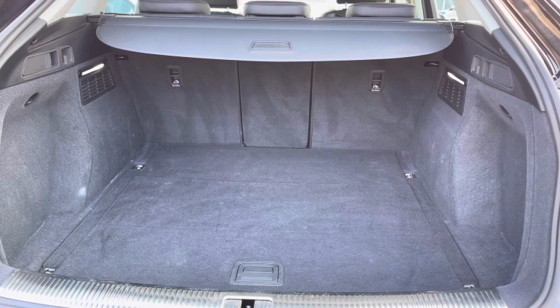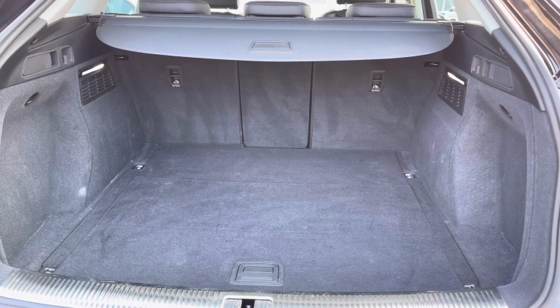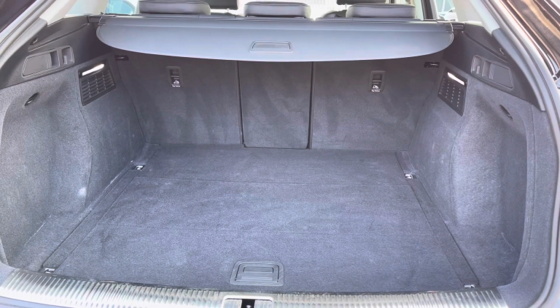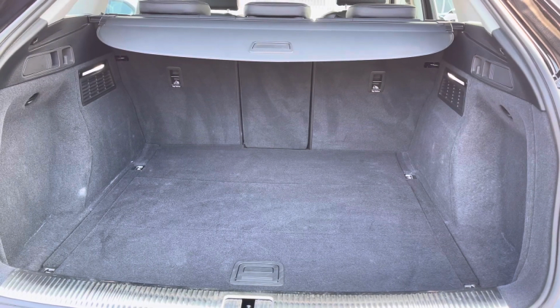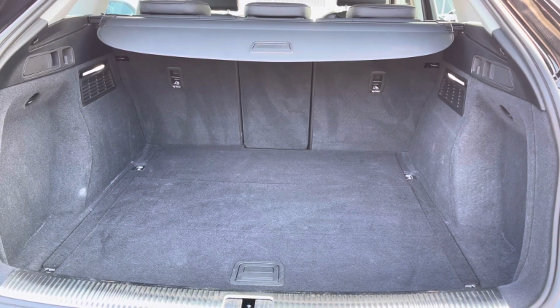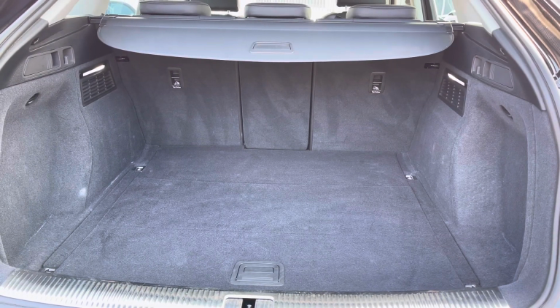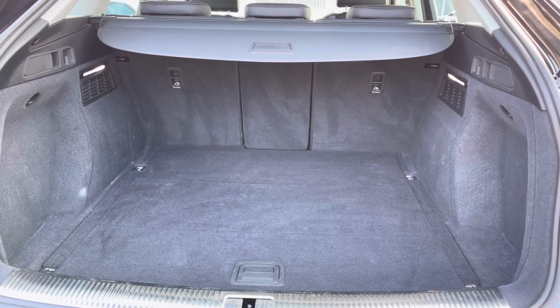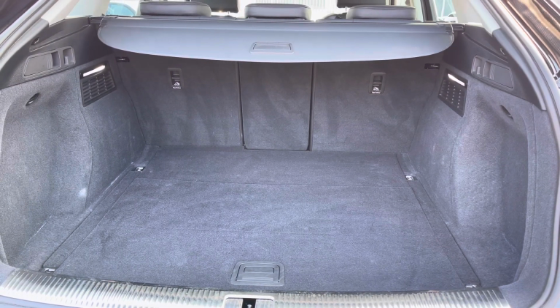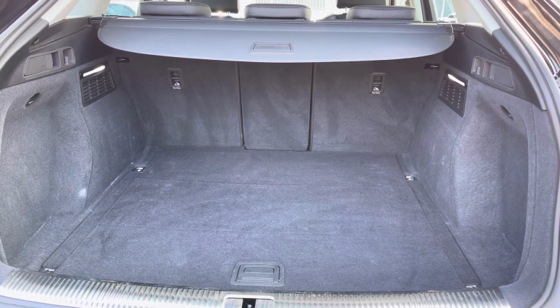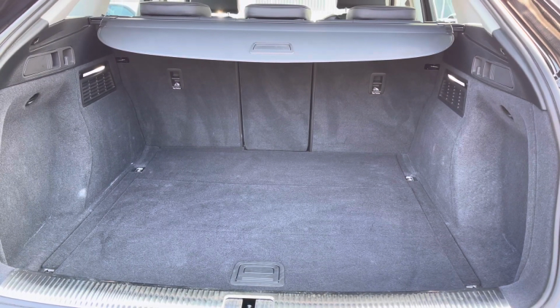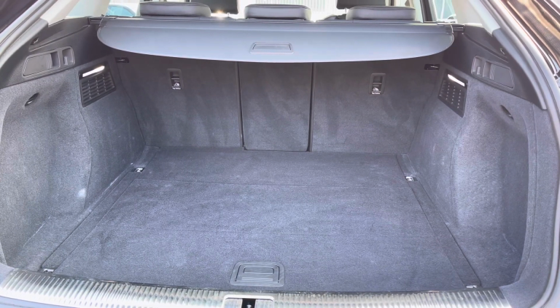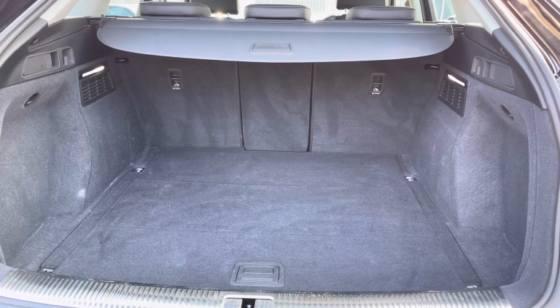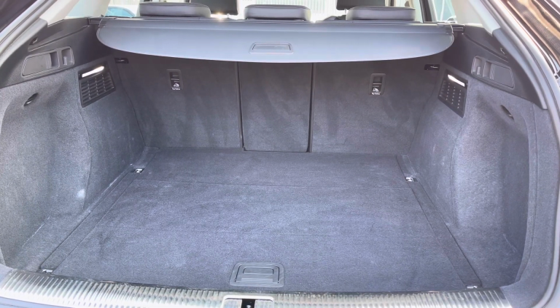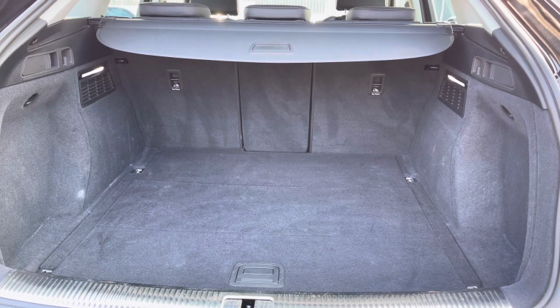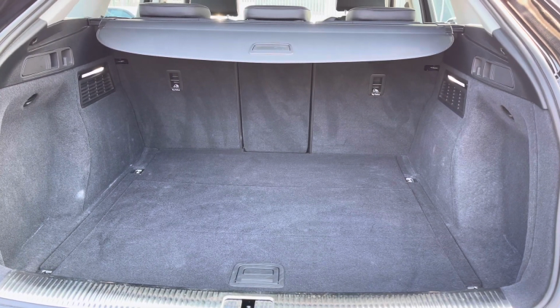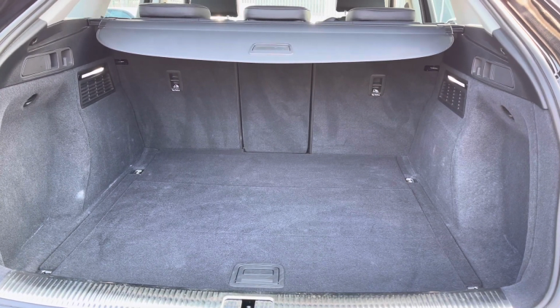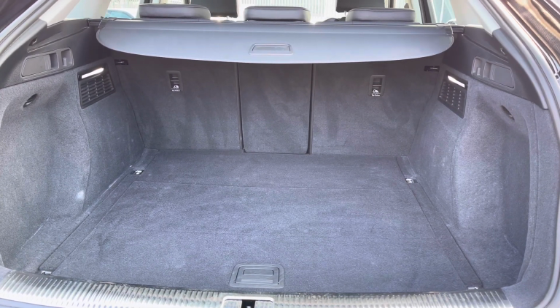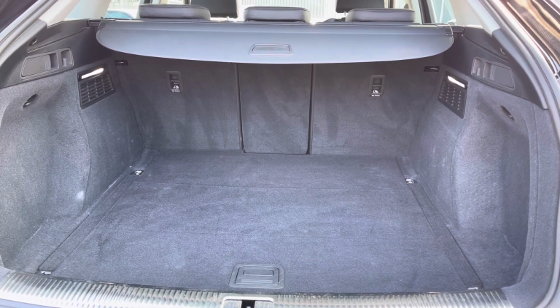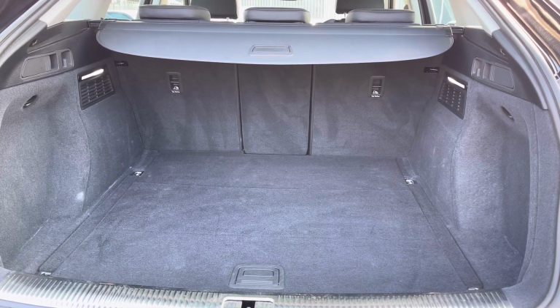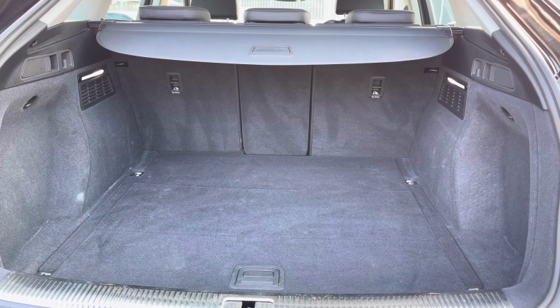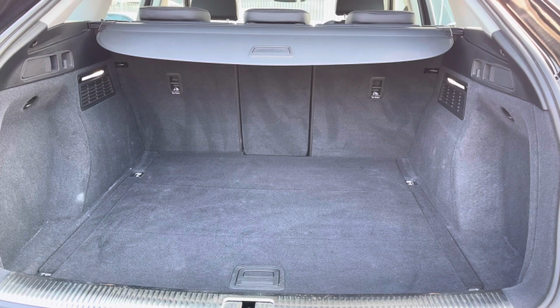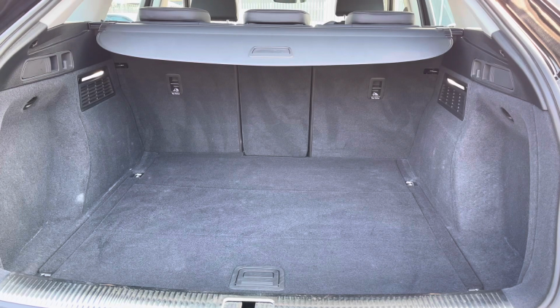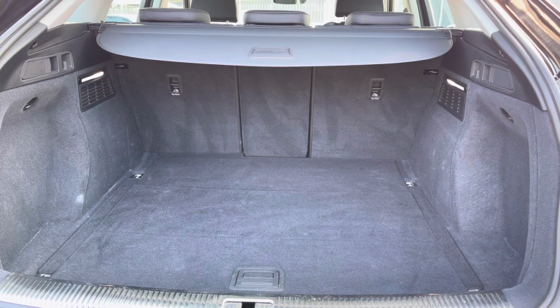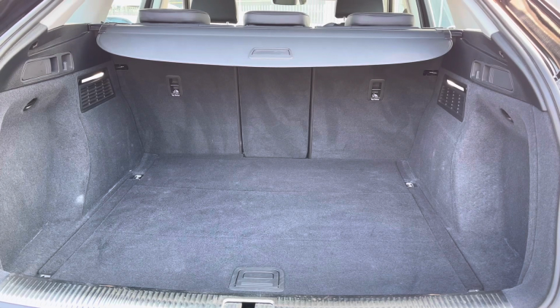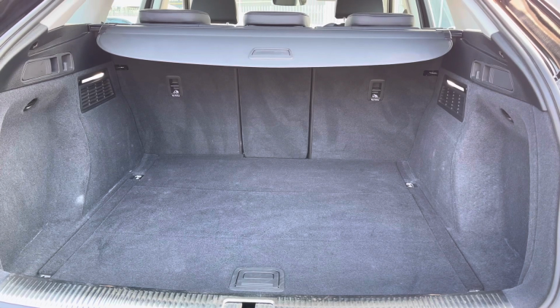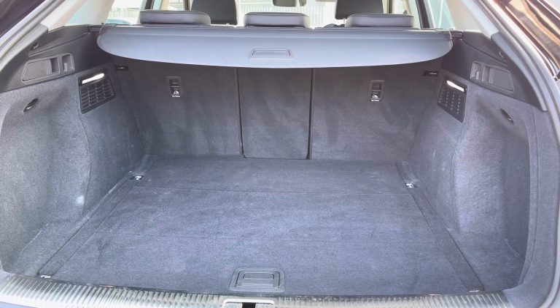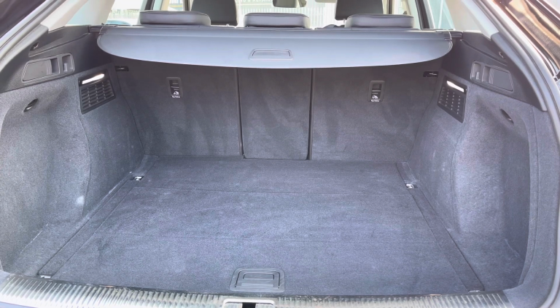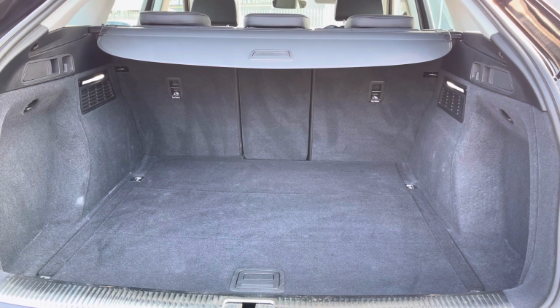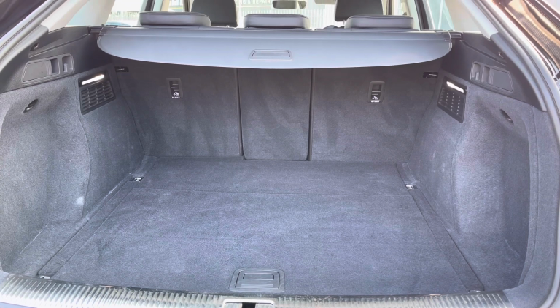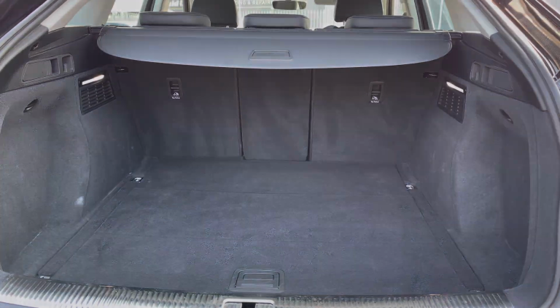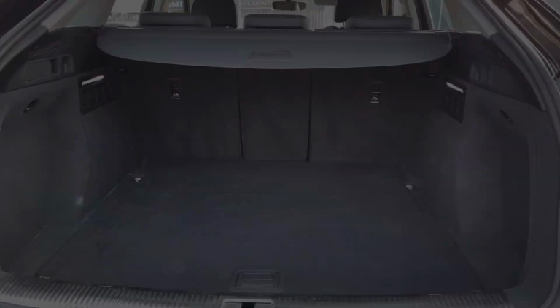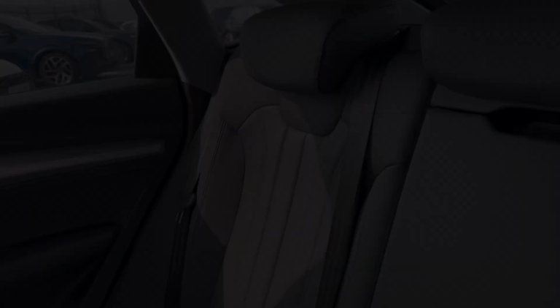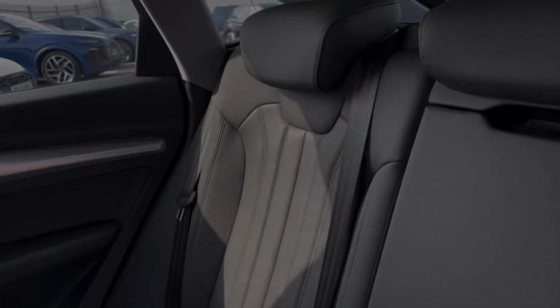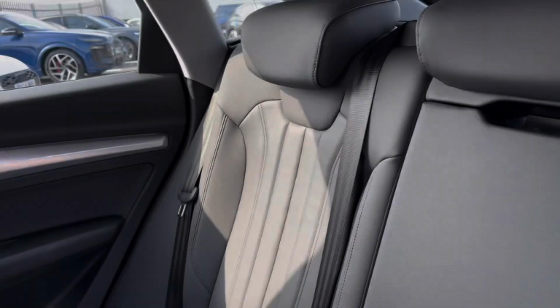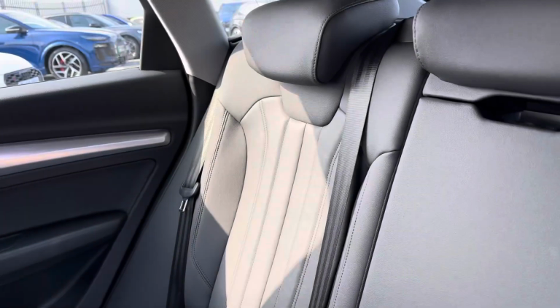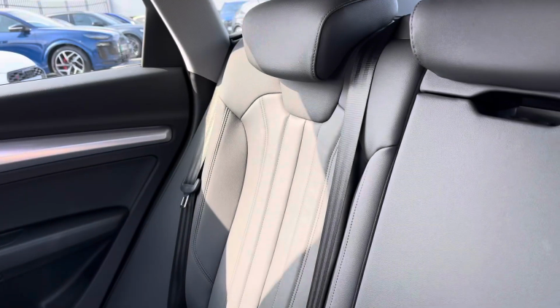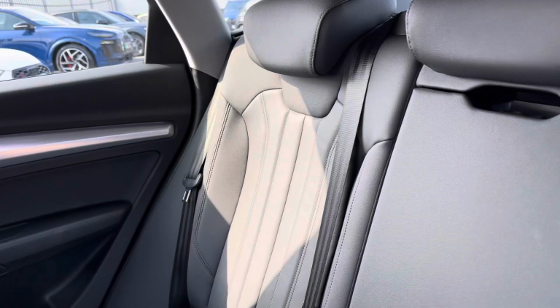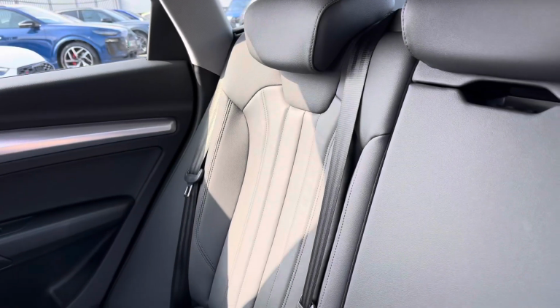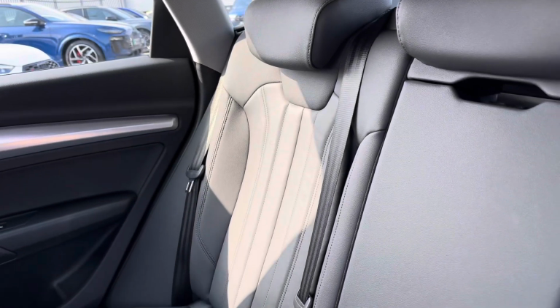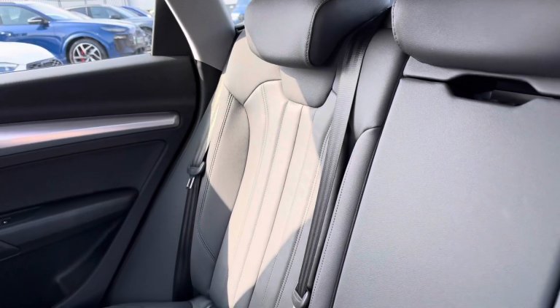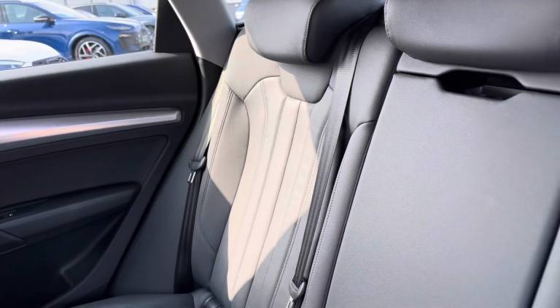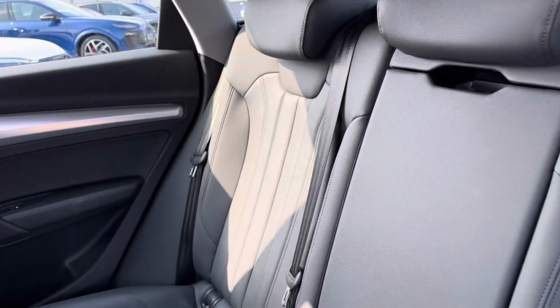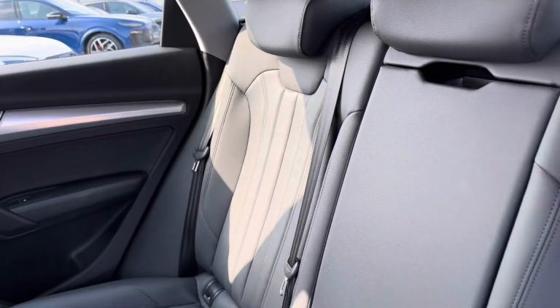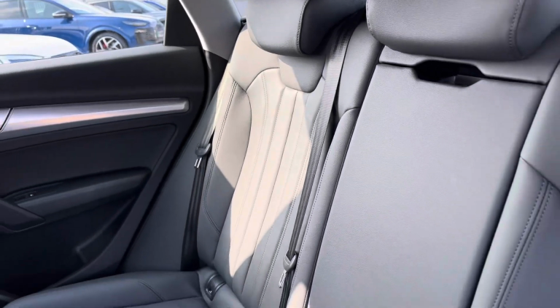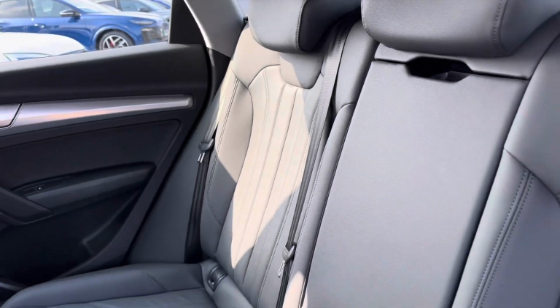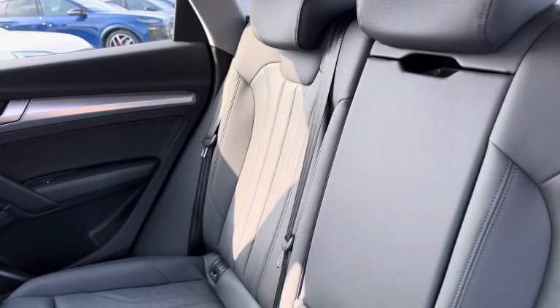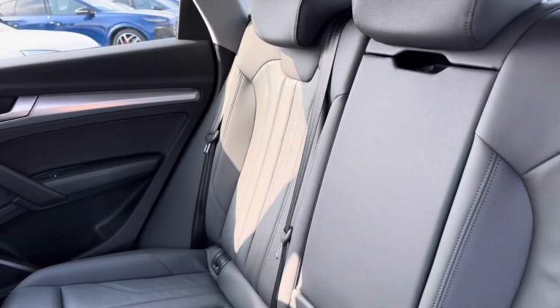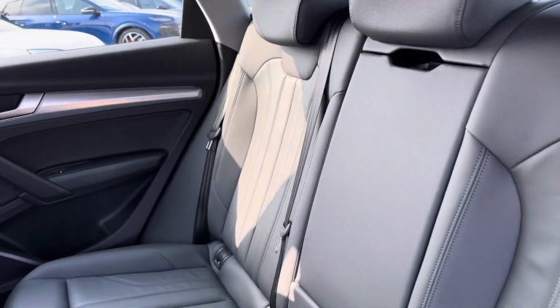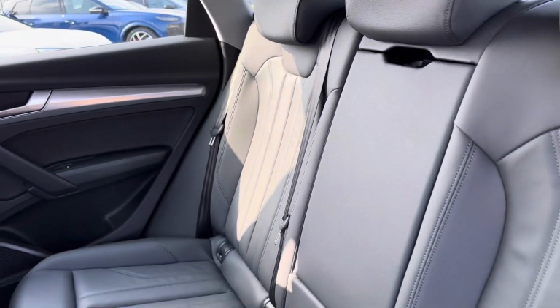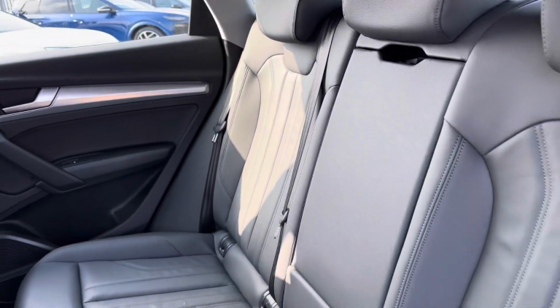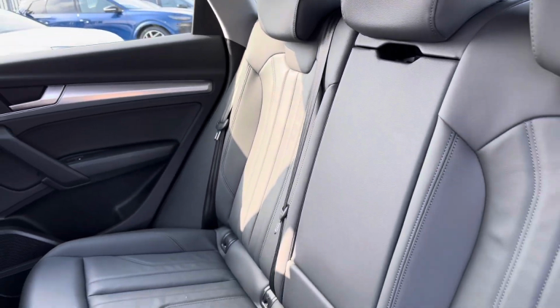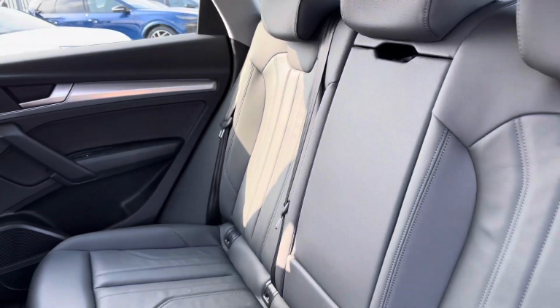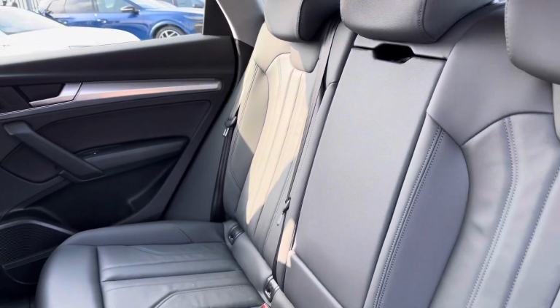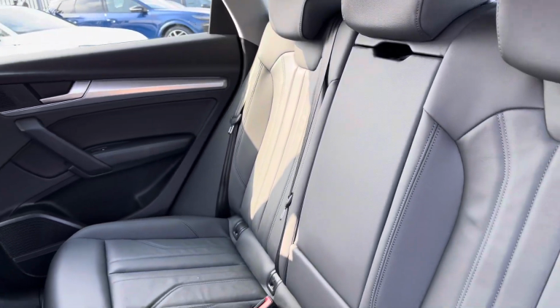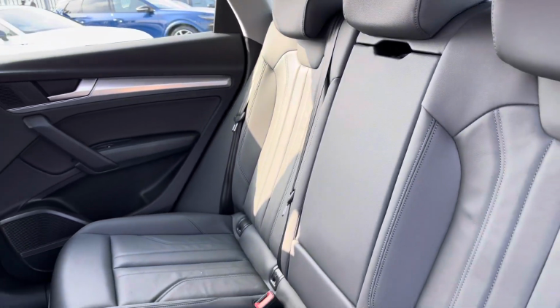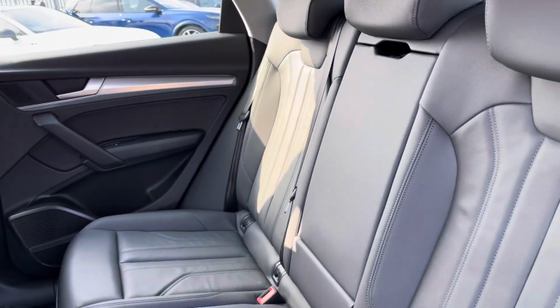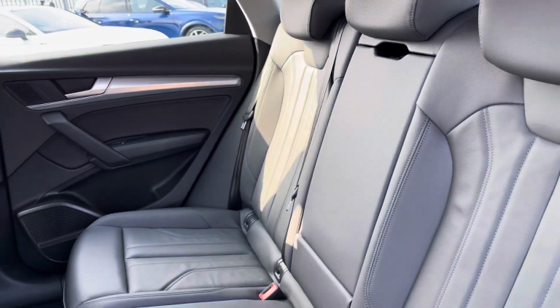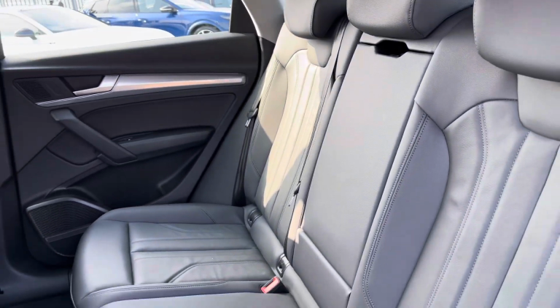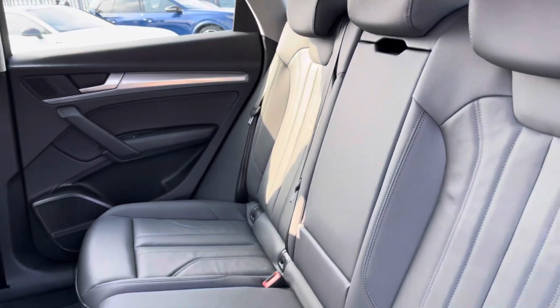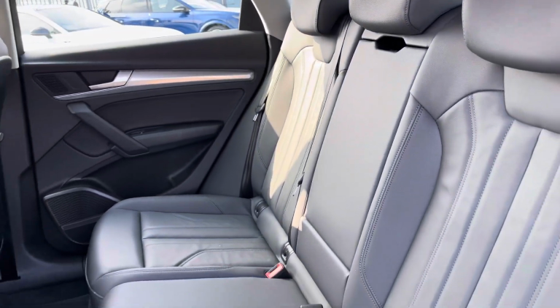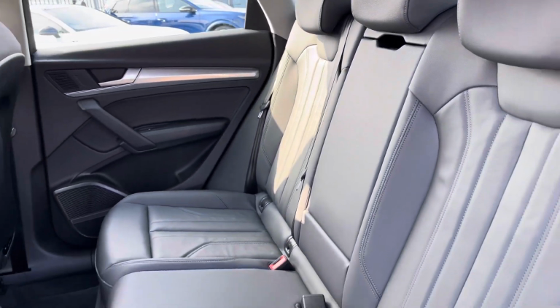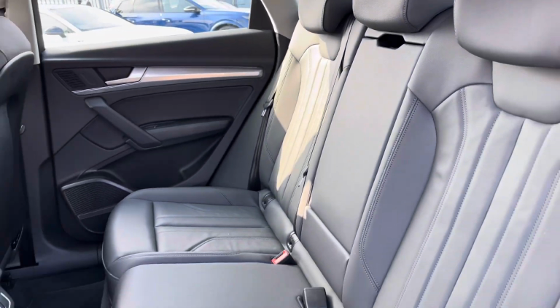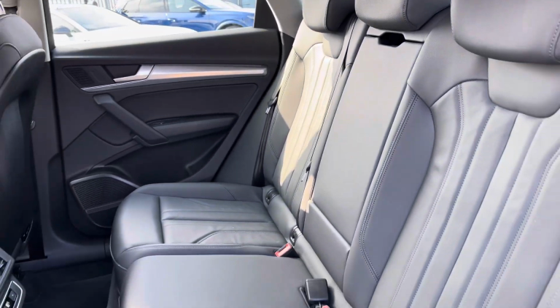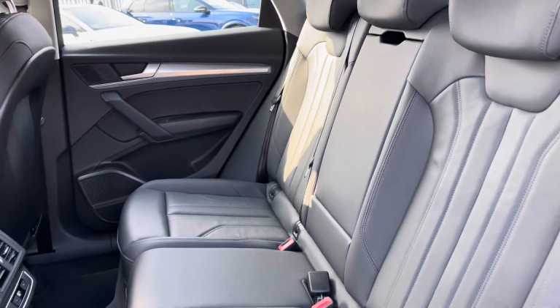There's a huge amount of boot space — no trouble fitting luggage, shopping or prams in. And as we move on to the interior now, you have got the full black leather finish, very comfortable to be in.